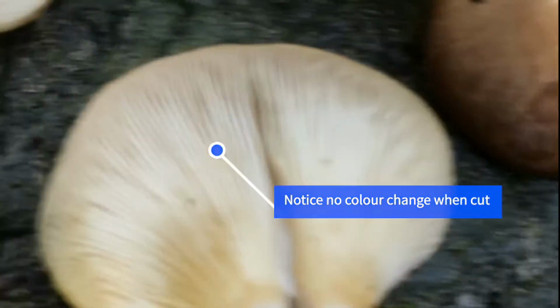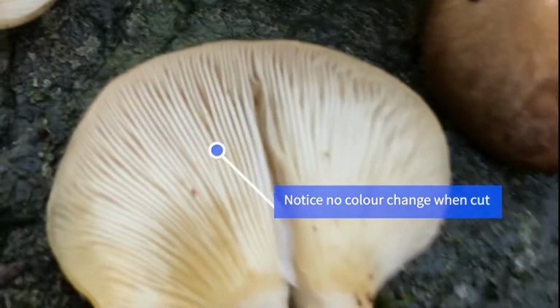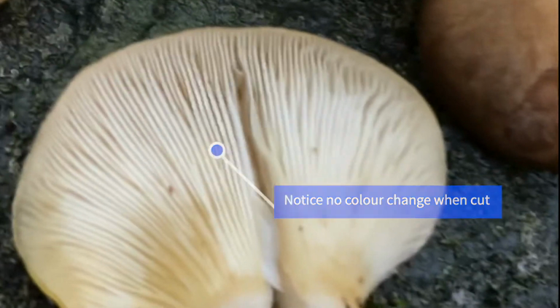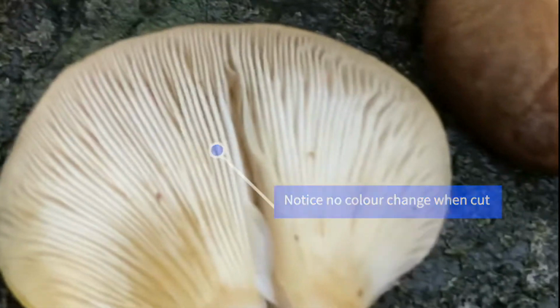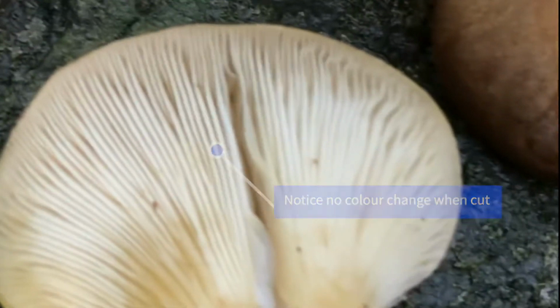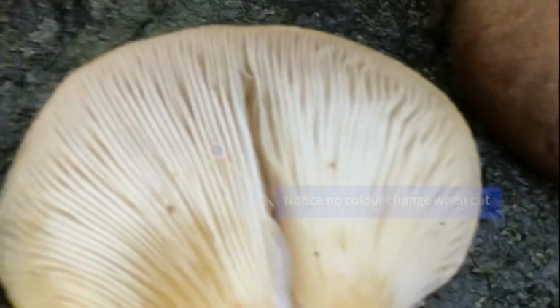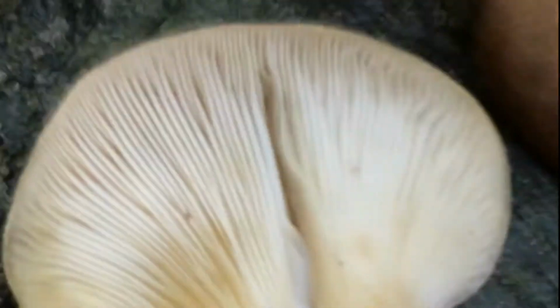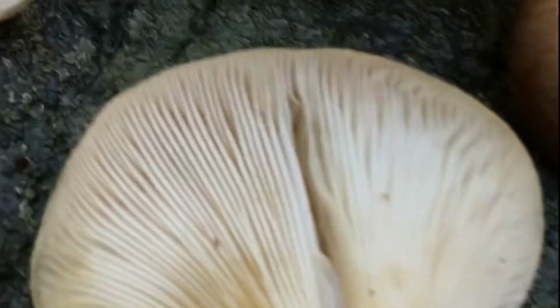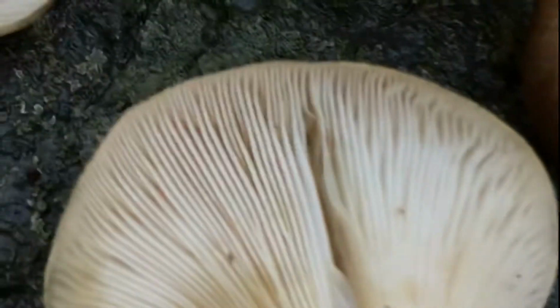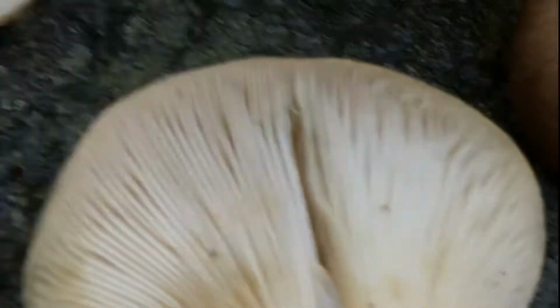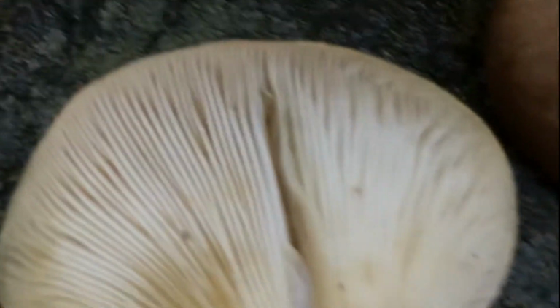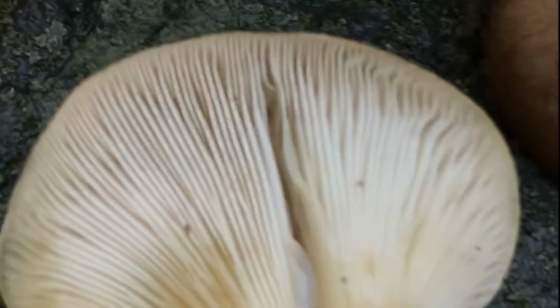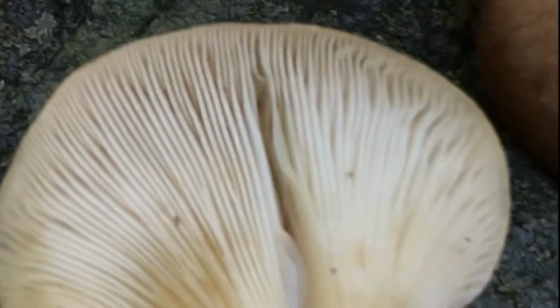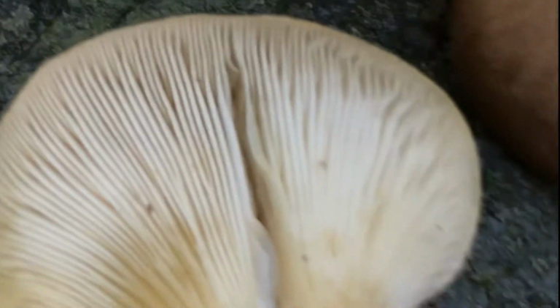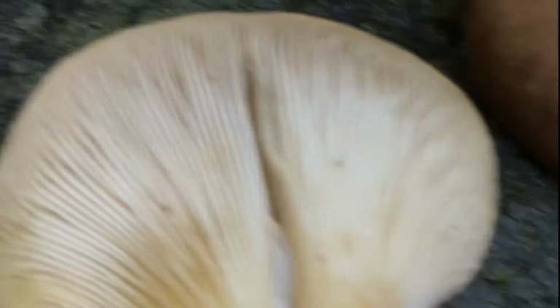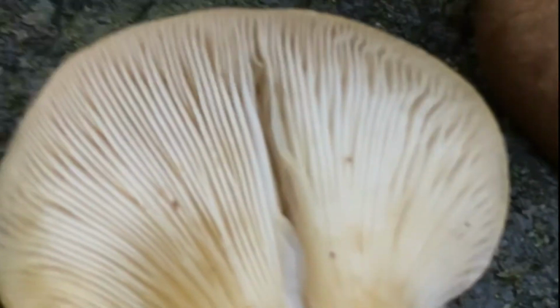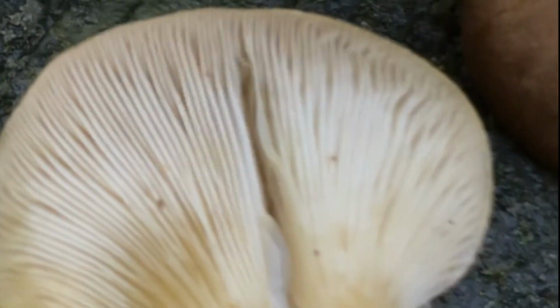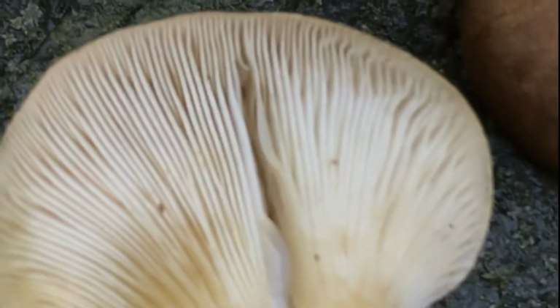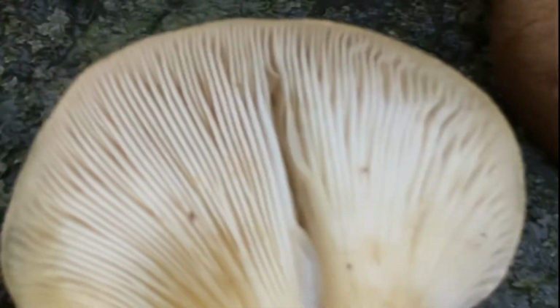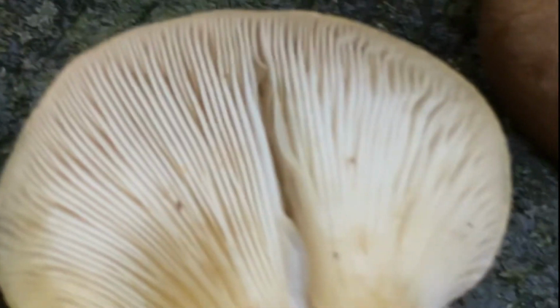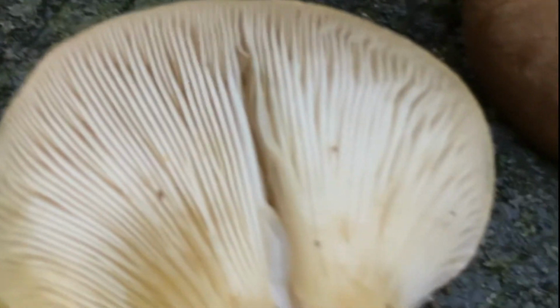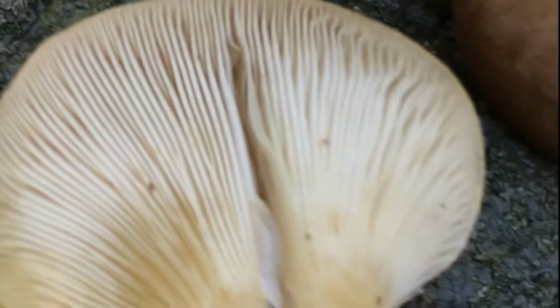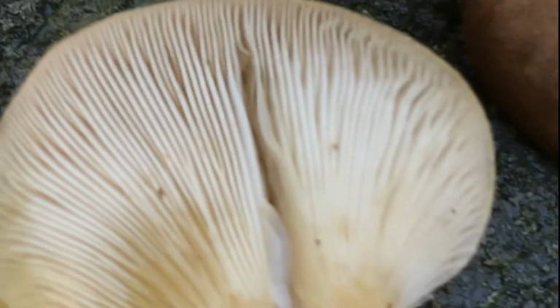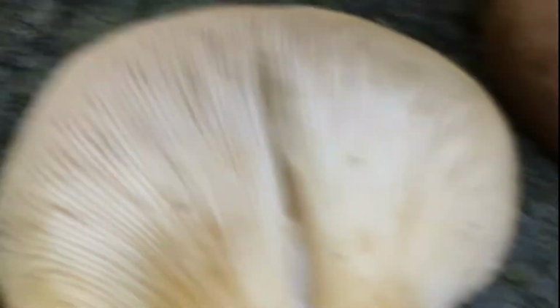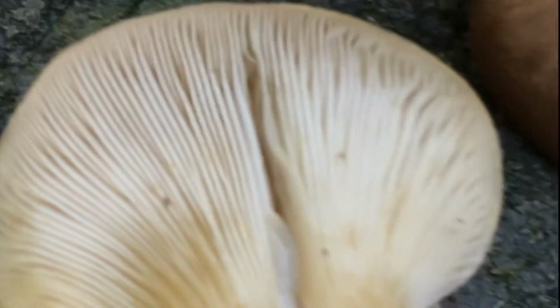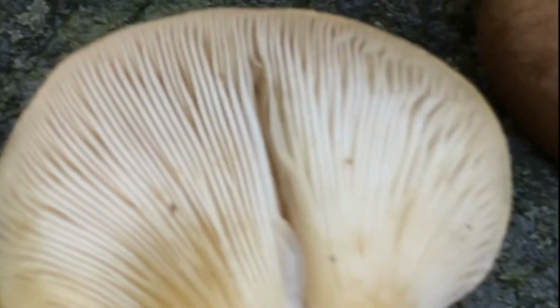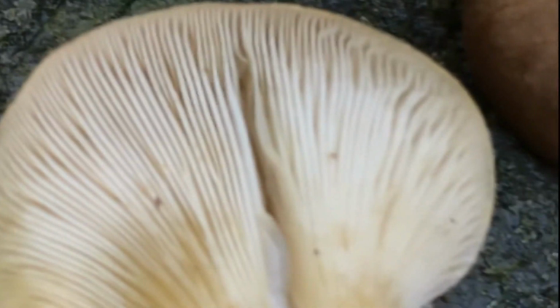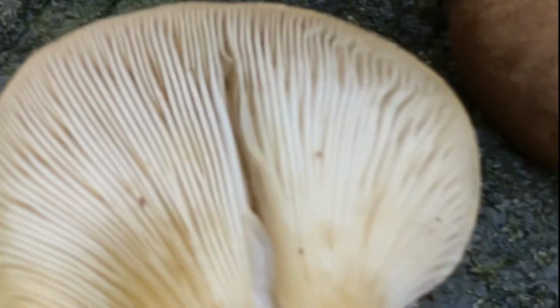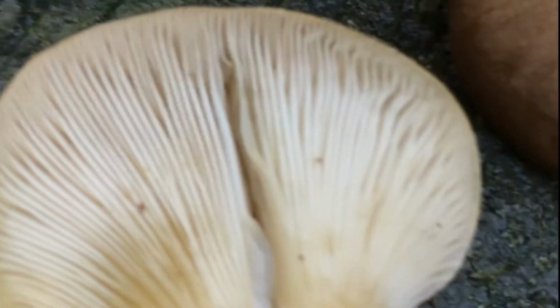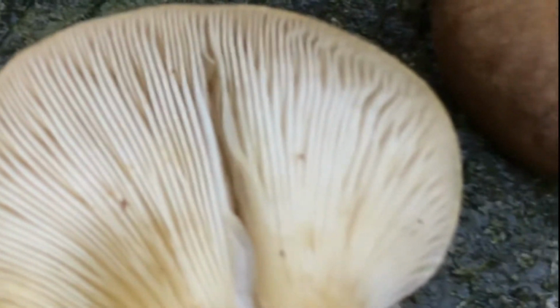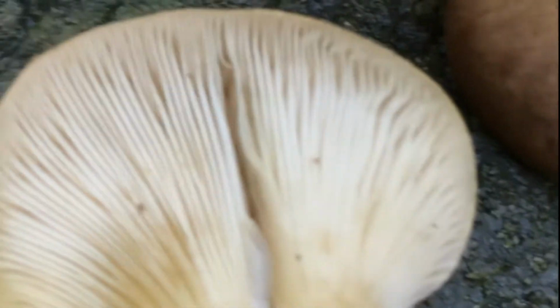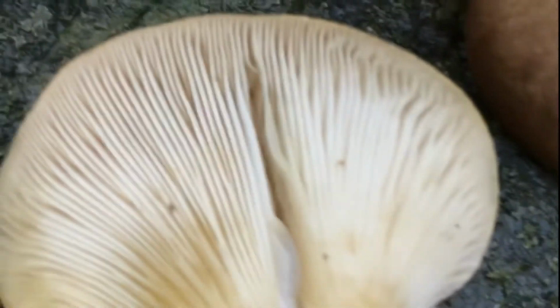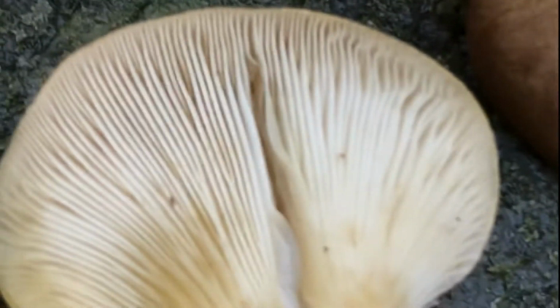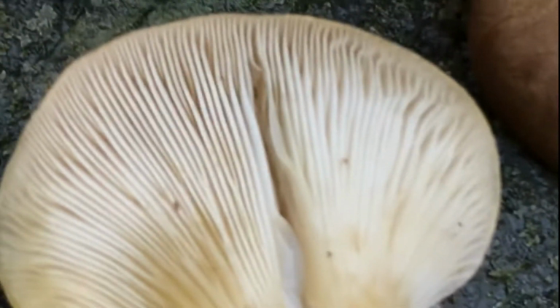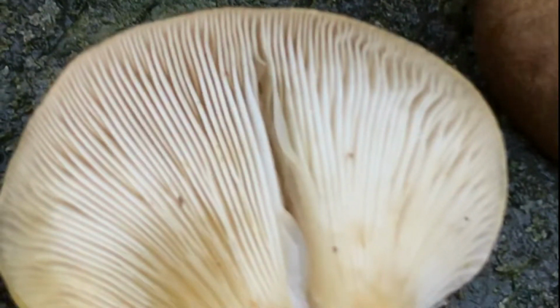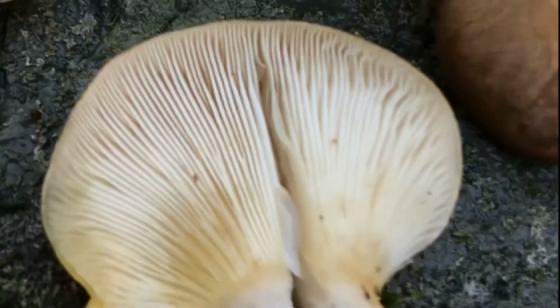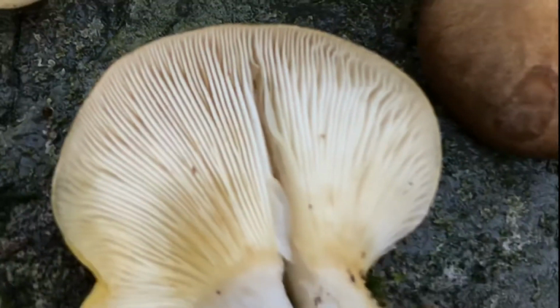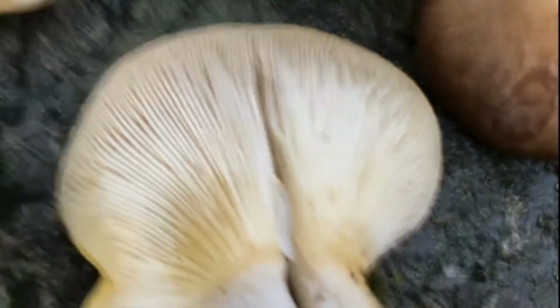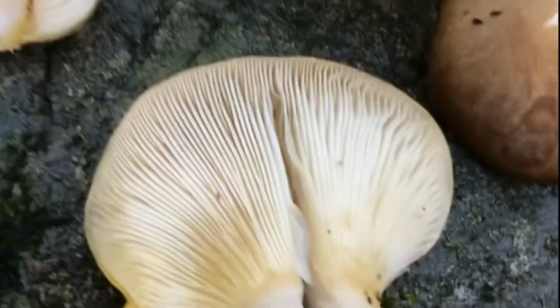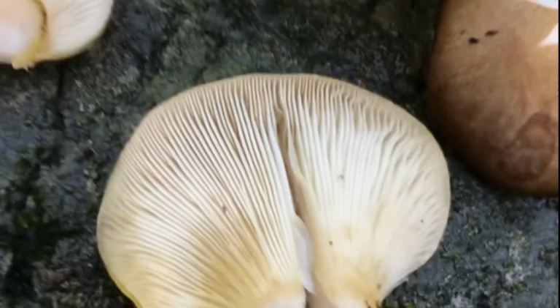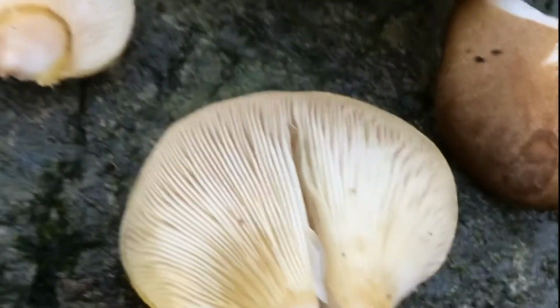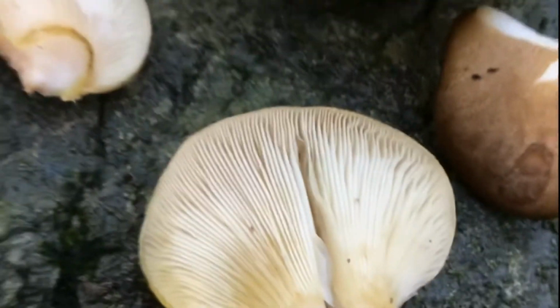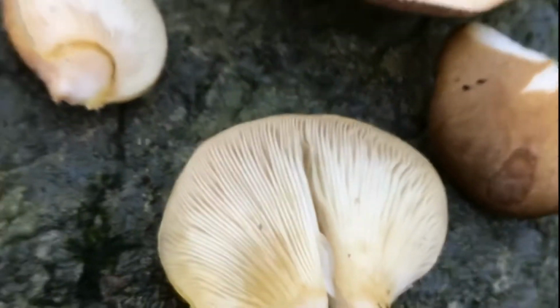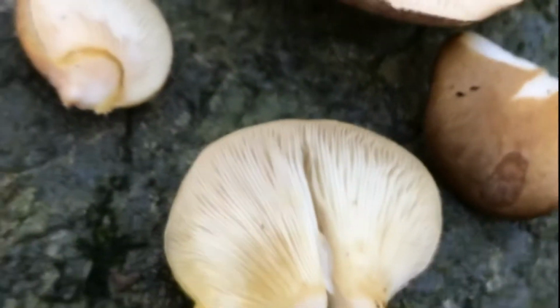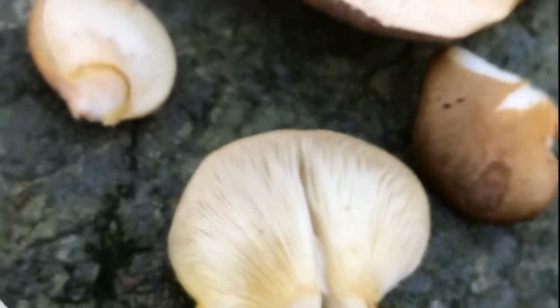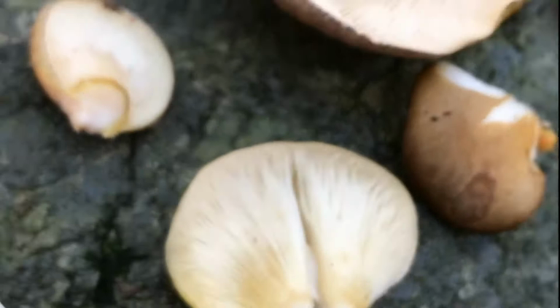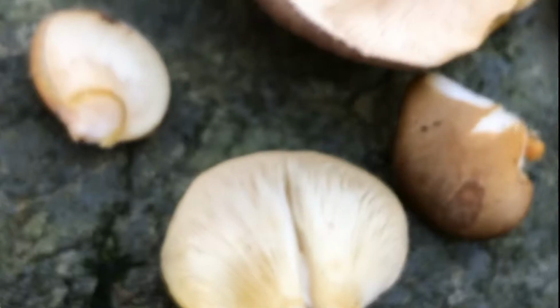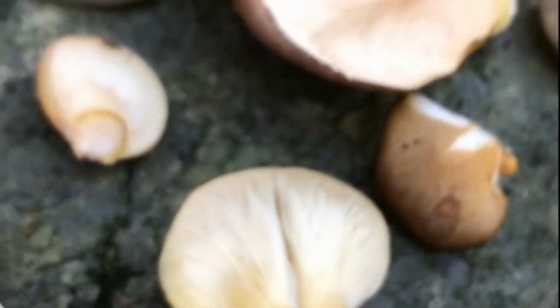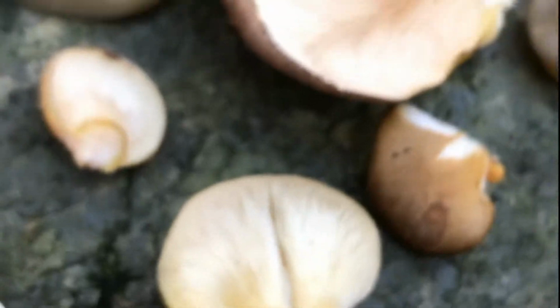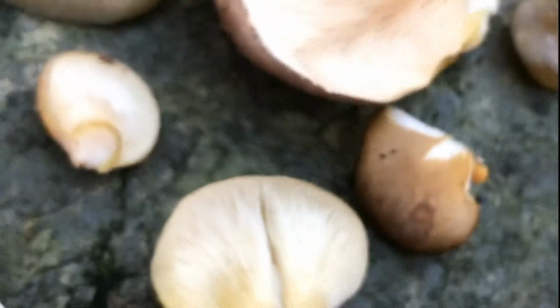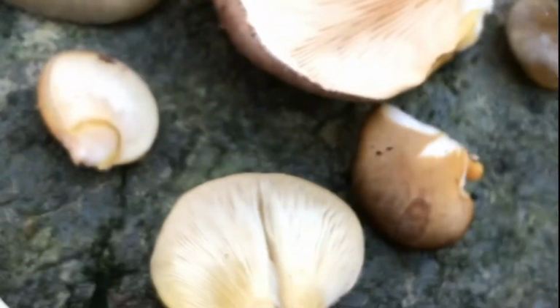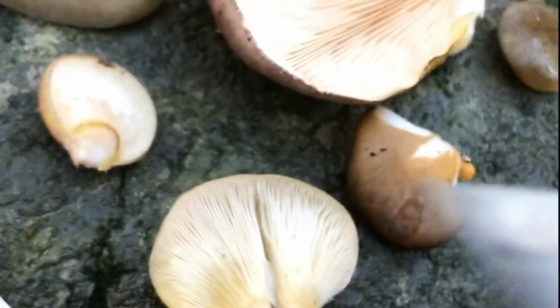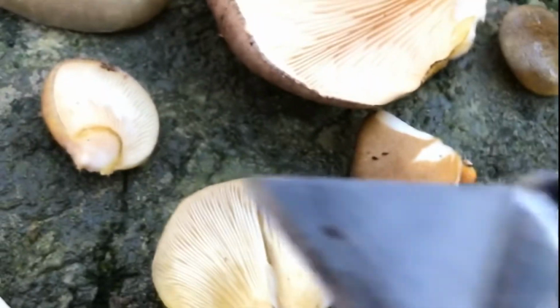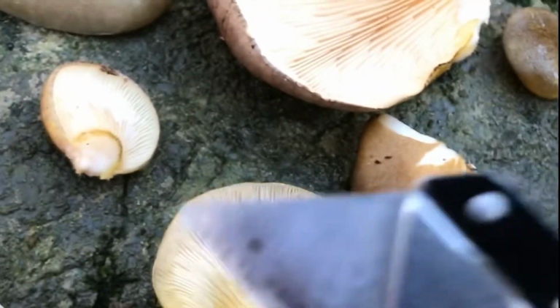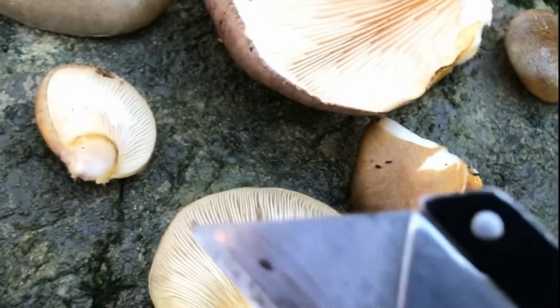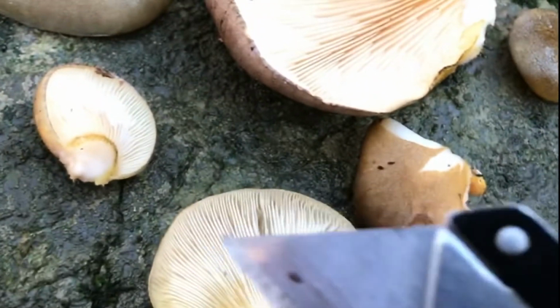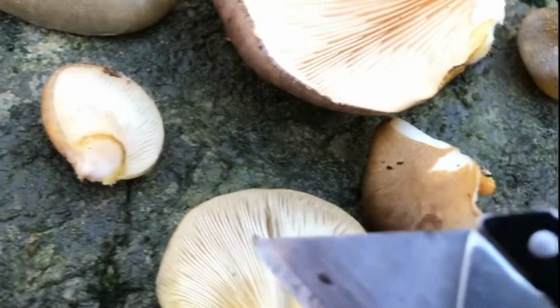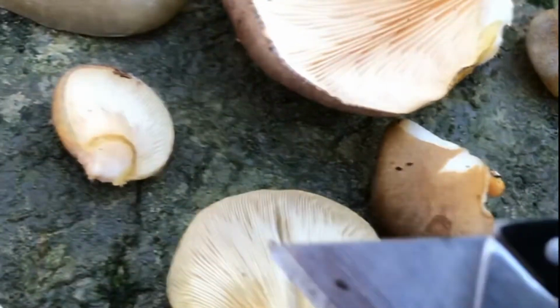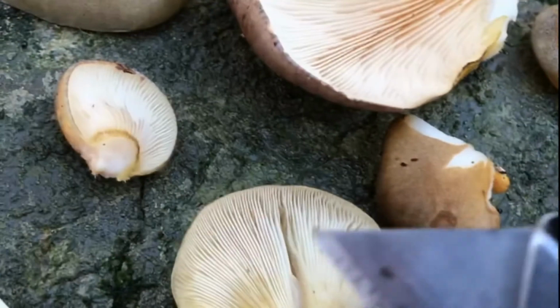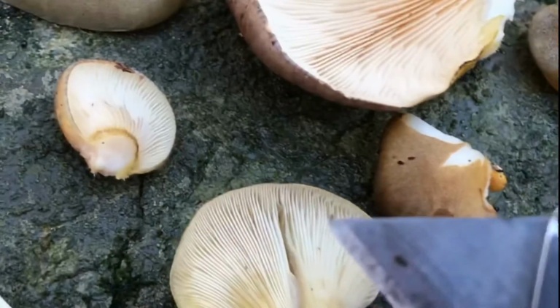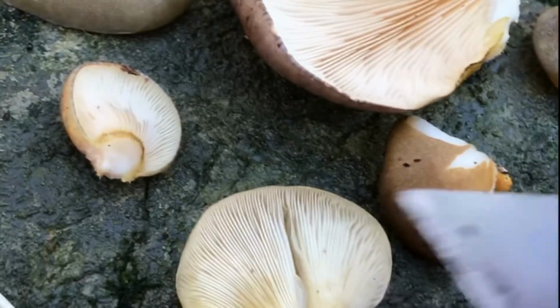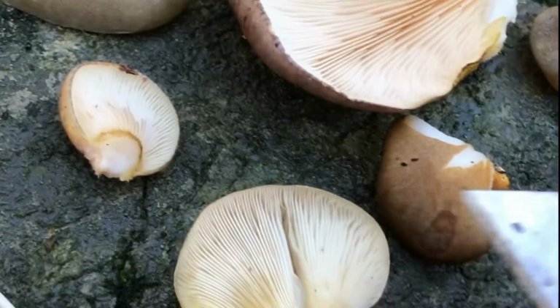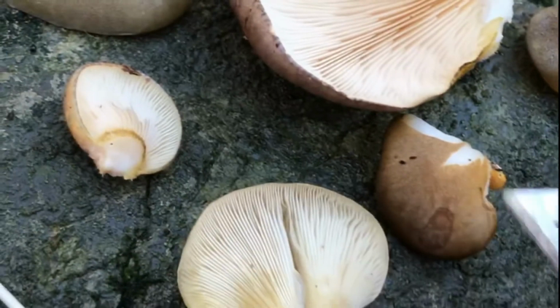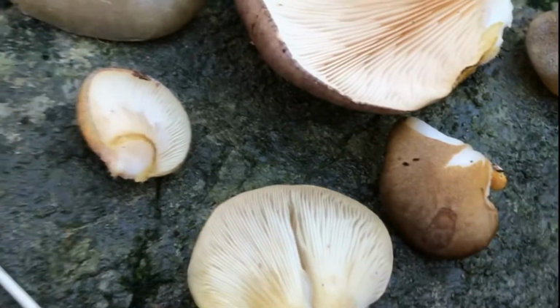Gills: gills are adnate, crowded, and initially yellowish, becoming browner with age. The gills radiate from the point of attachment.